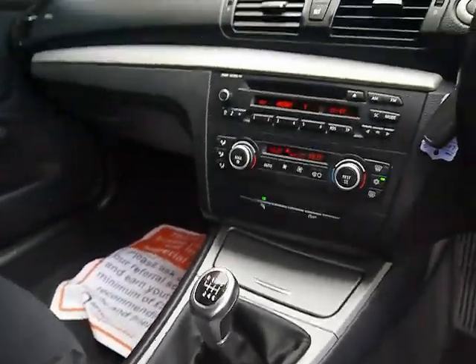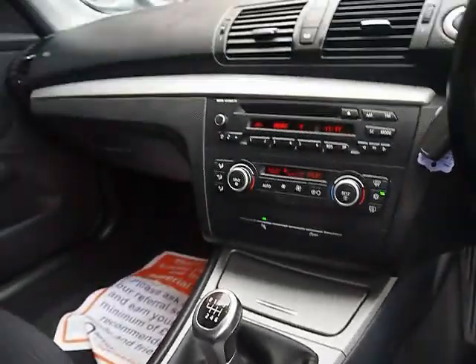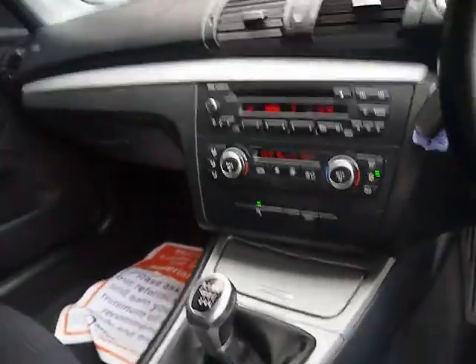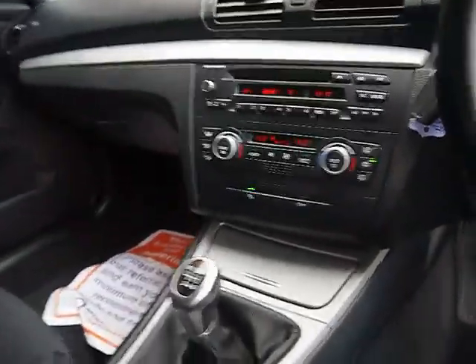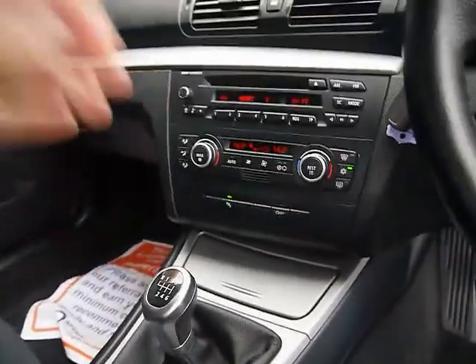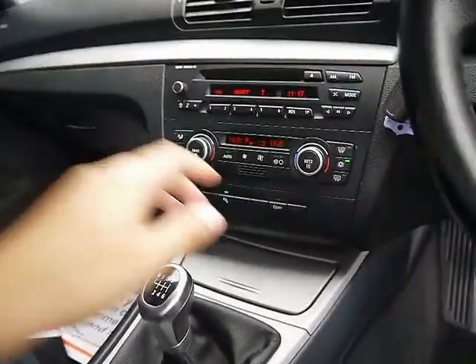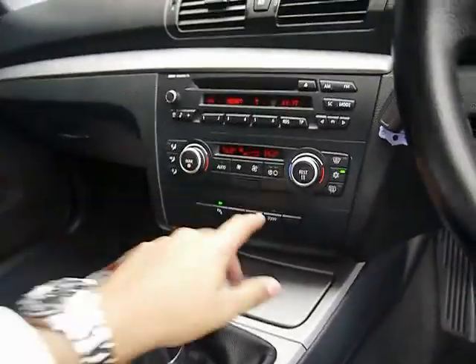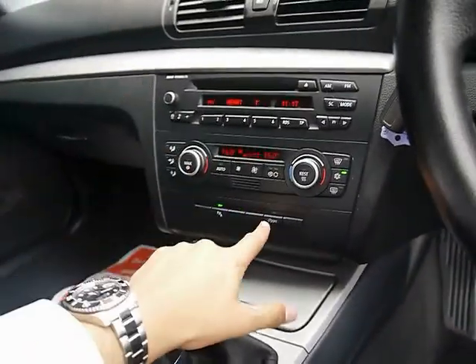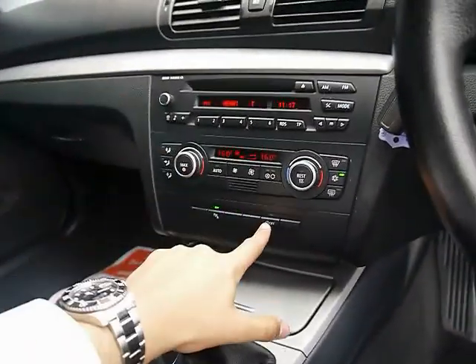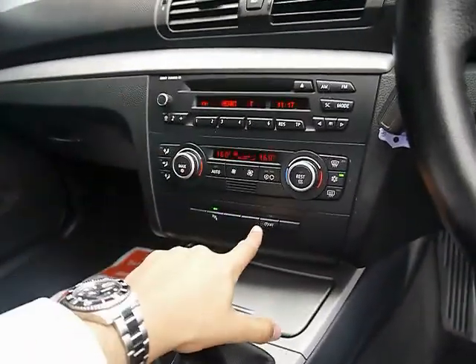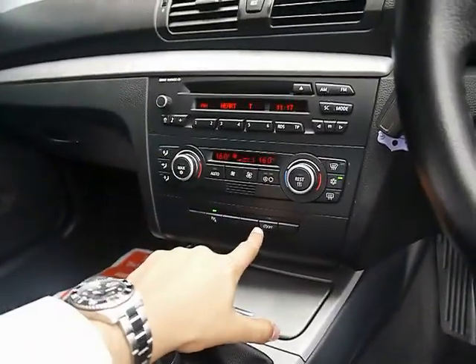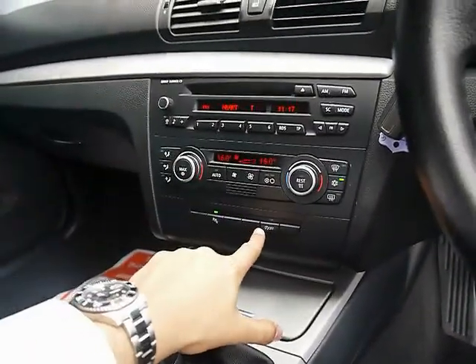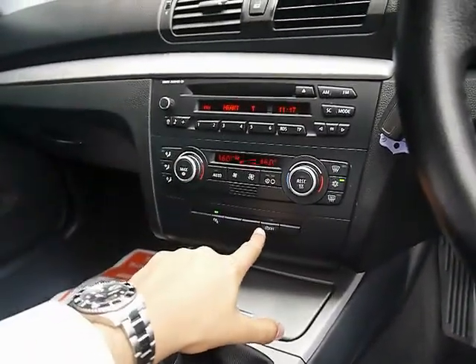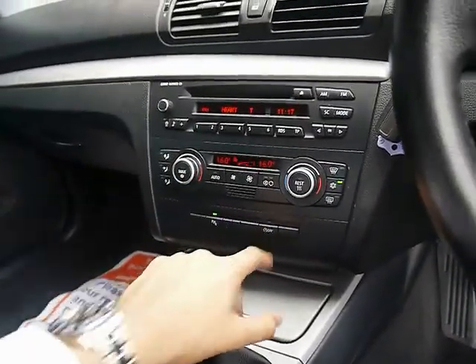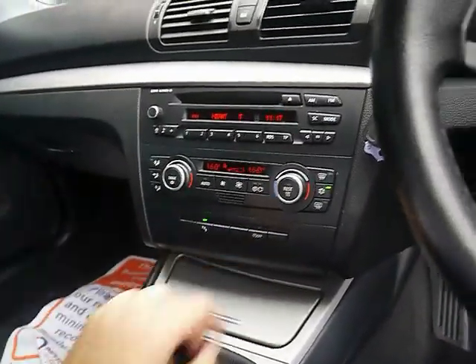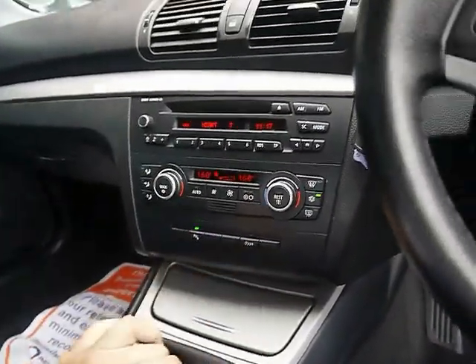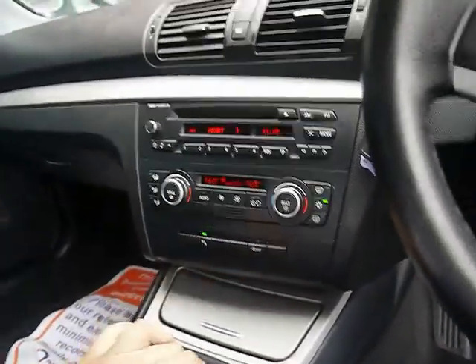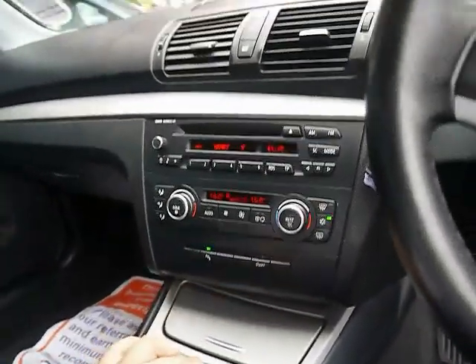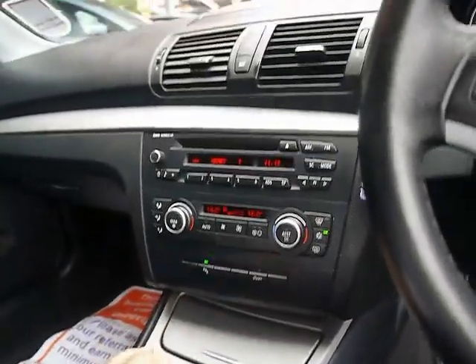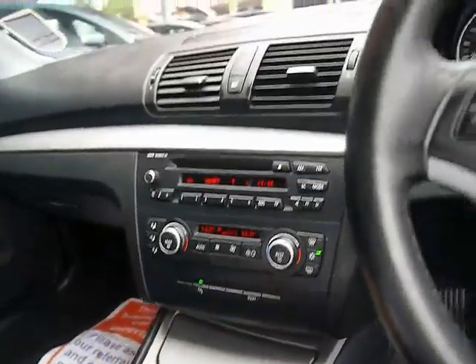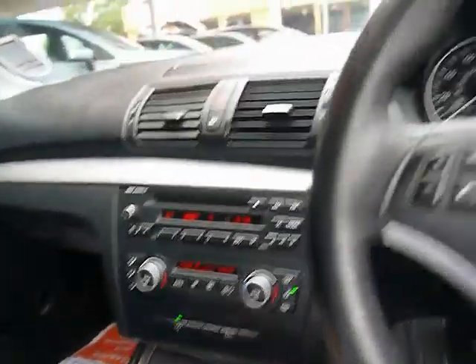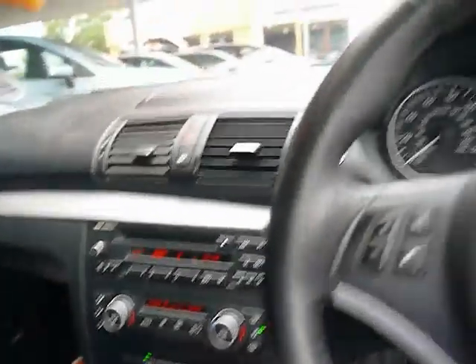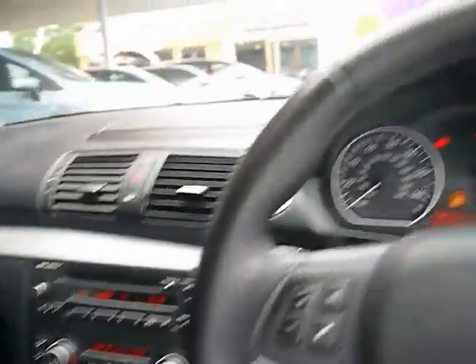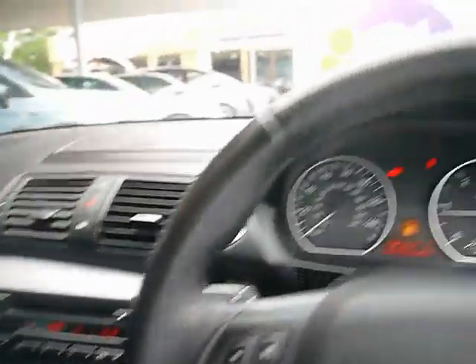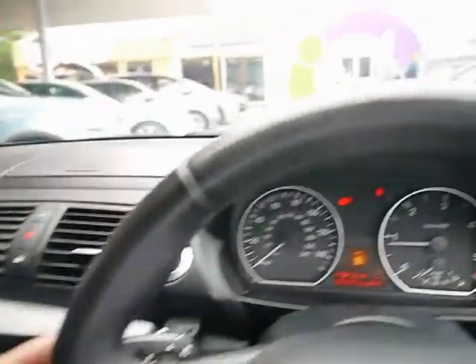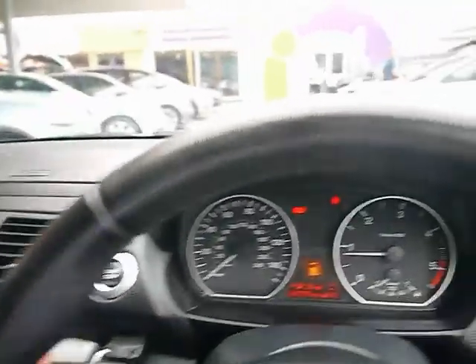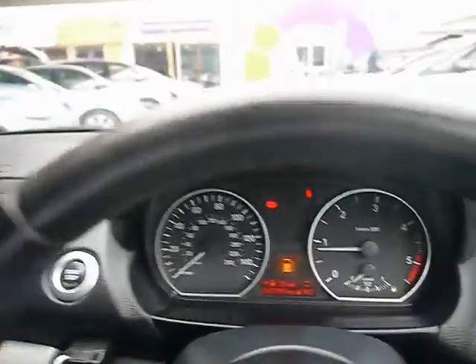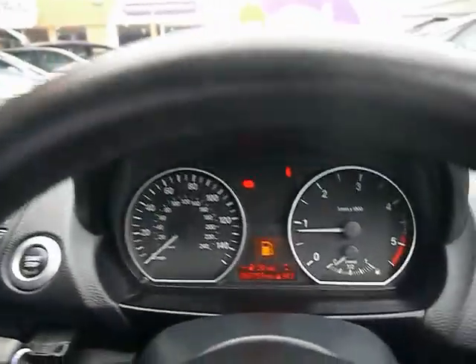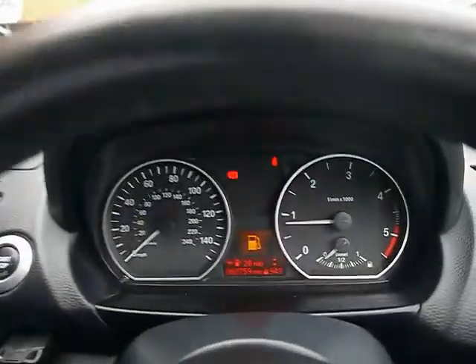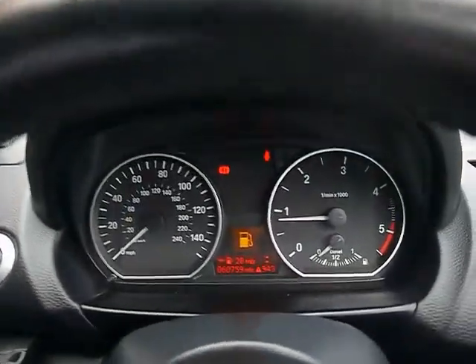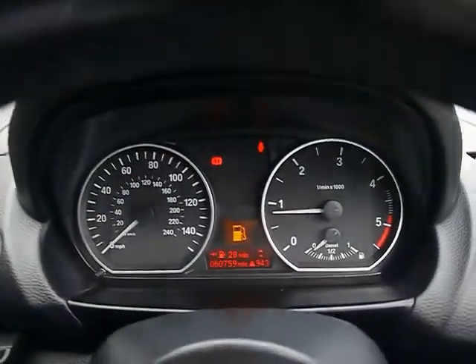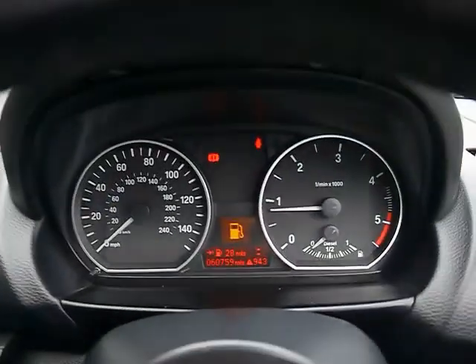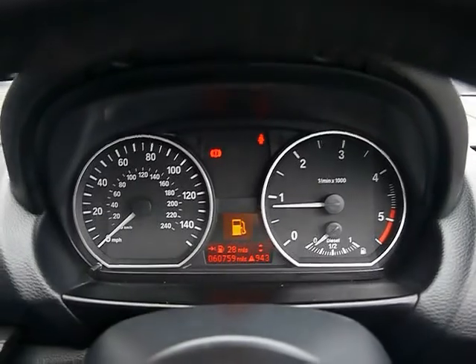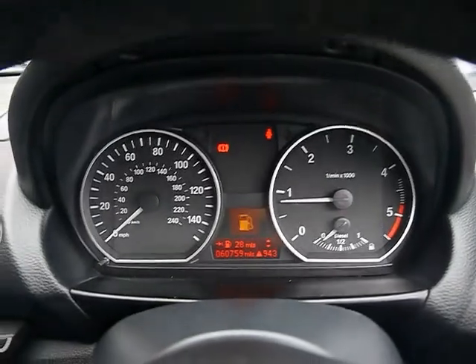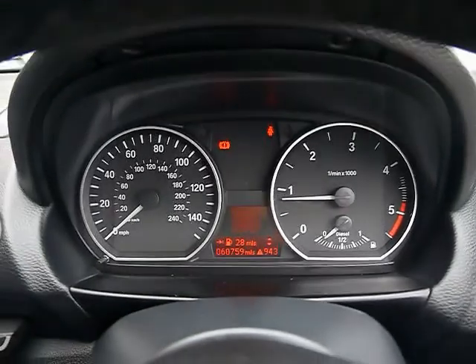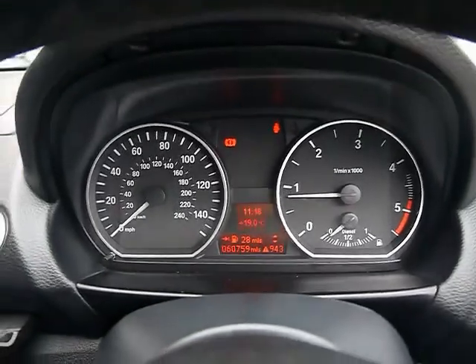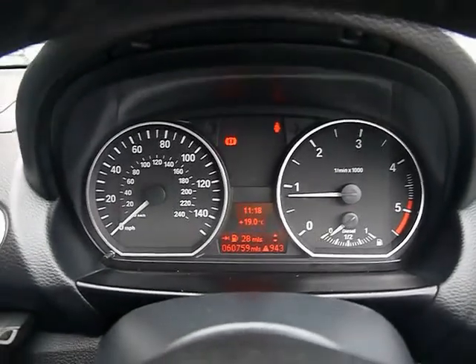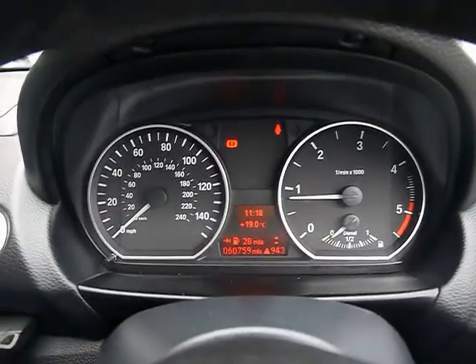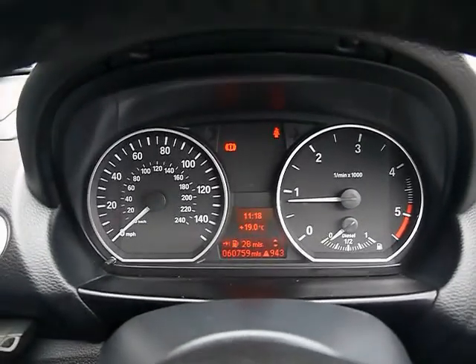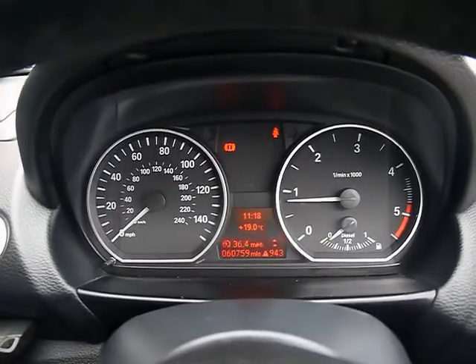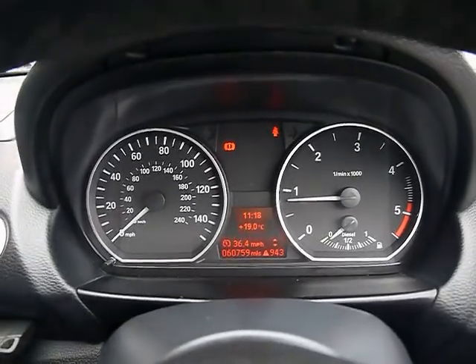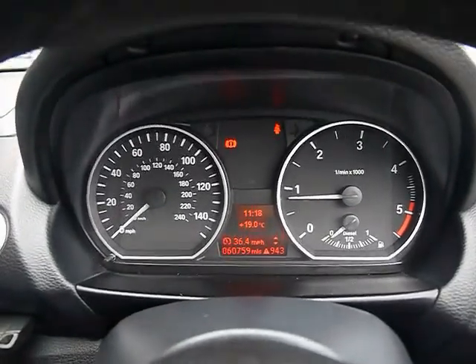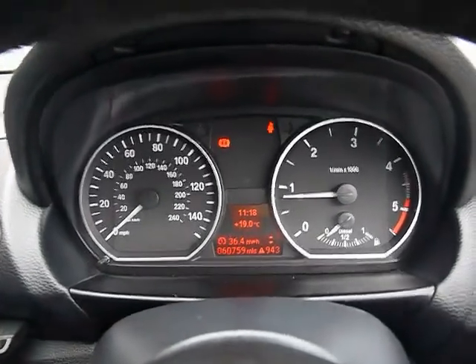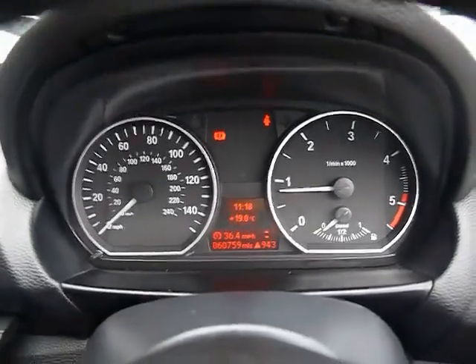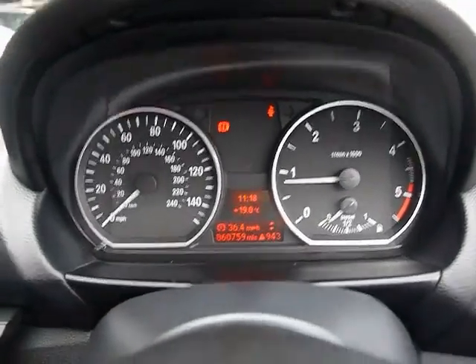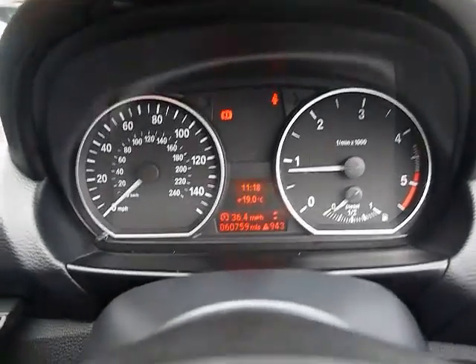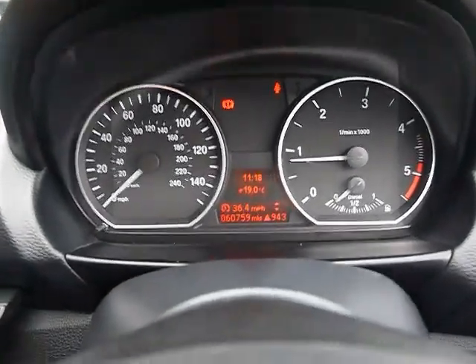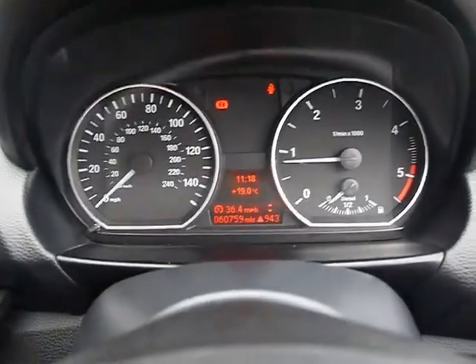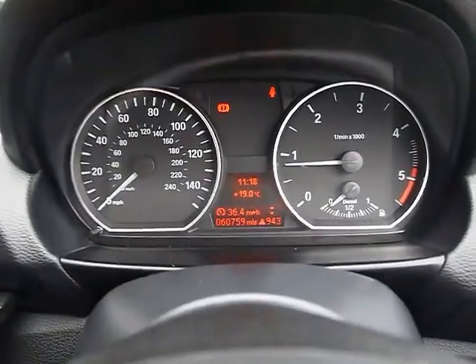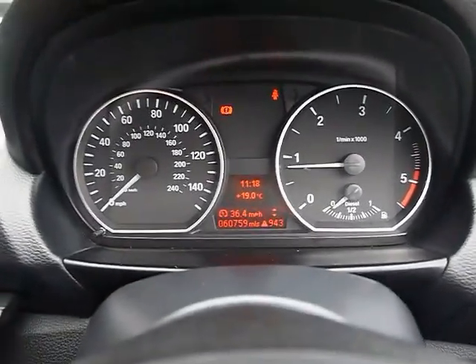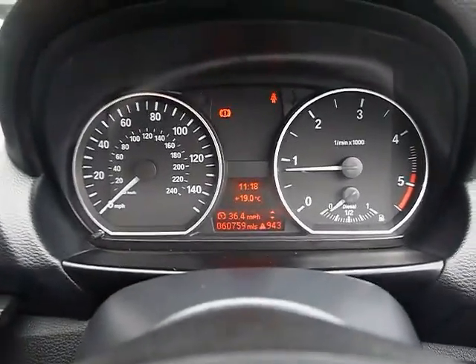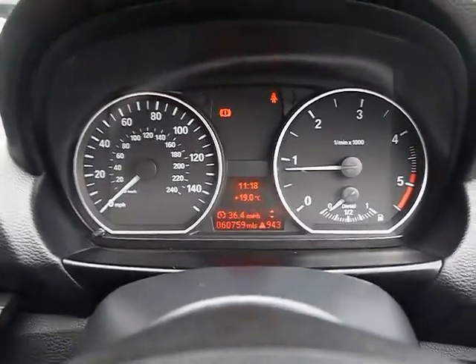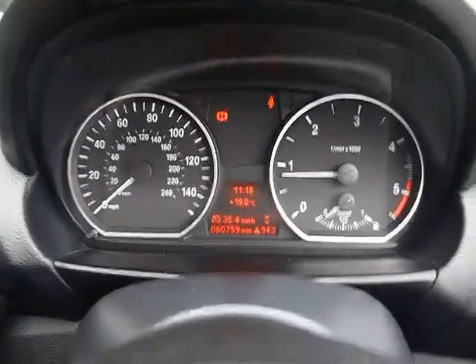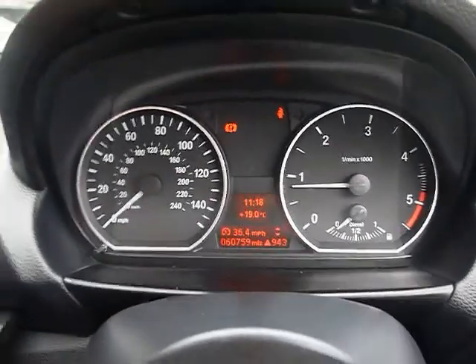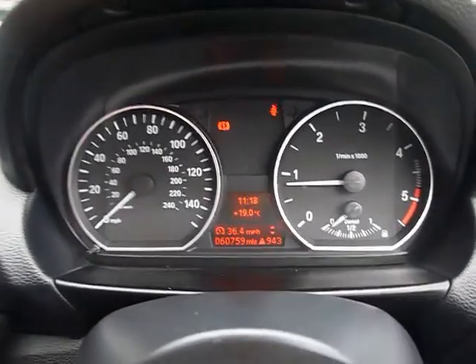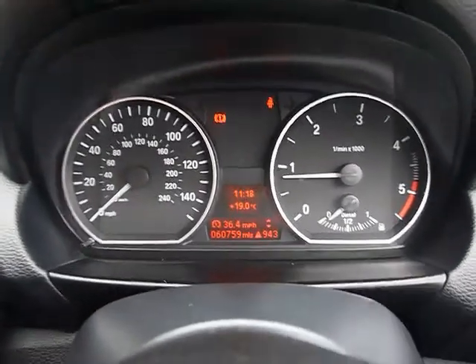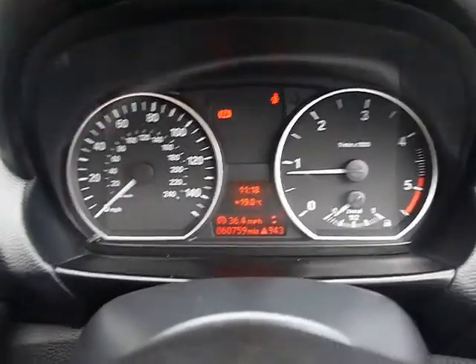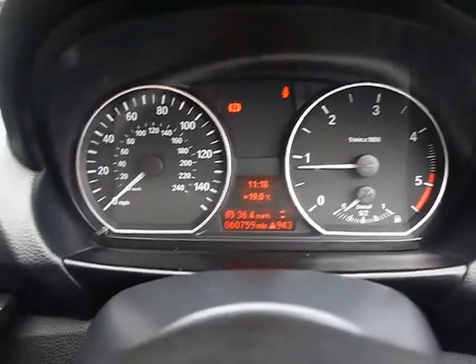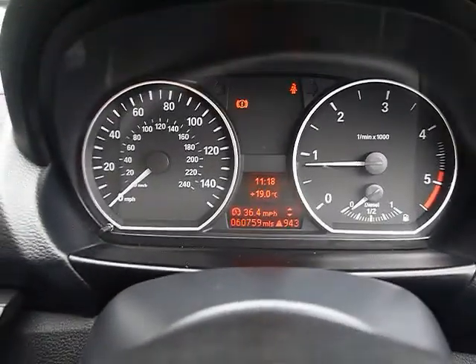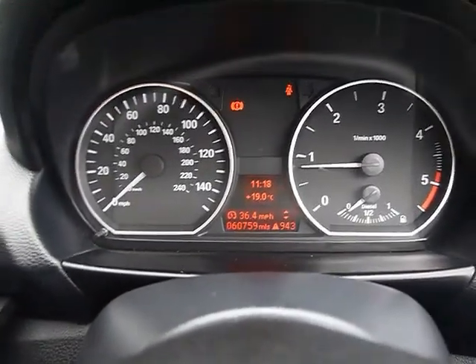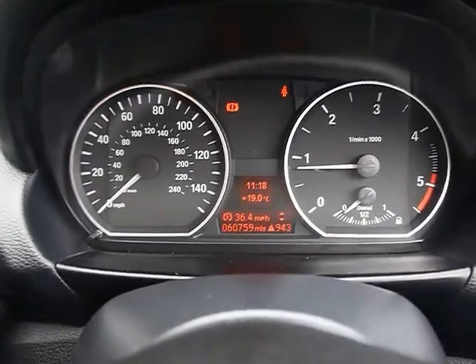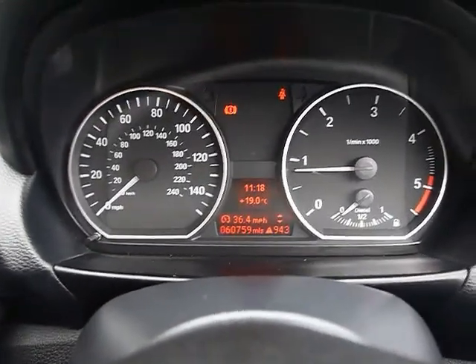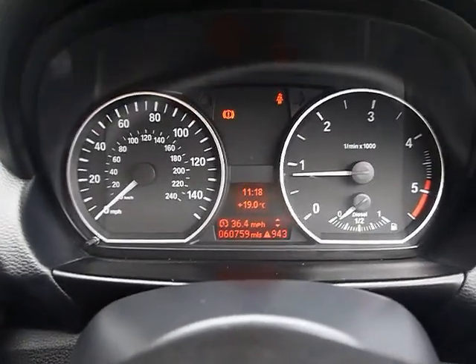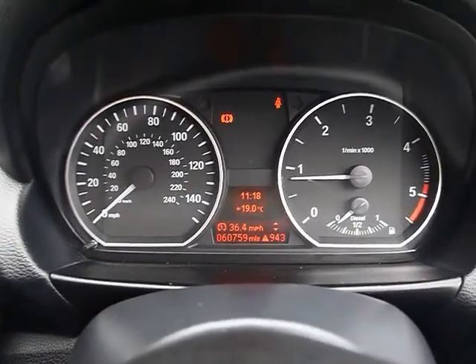We've got automatic start-stop, and the onboard computer shows your distance to empty, average fuel consumption and average speed. The car has covered 60,000 miles.